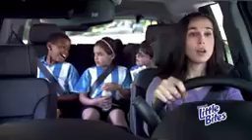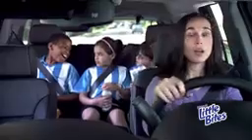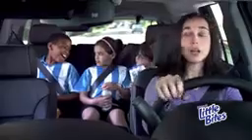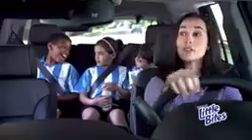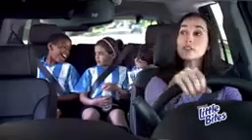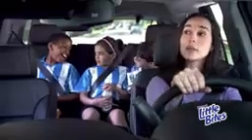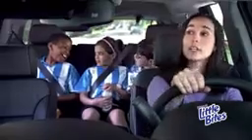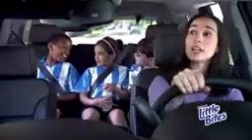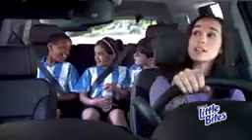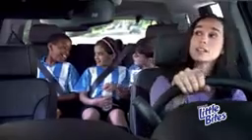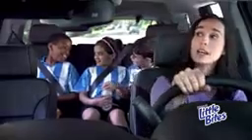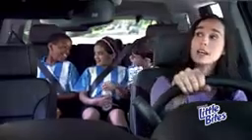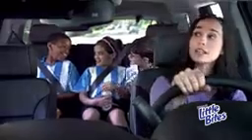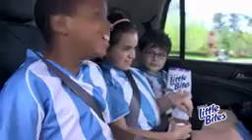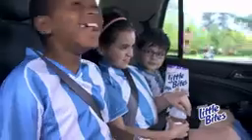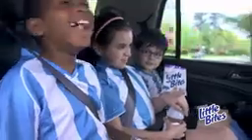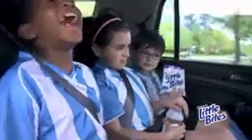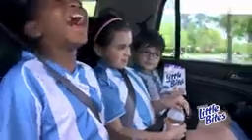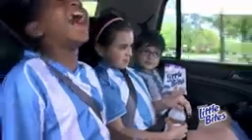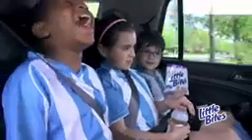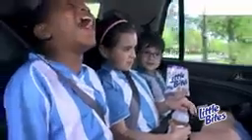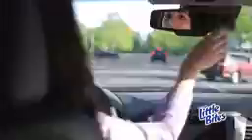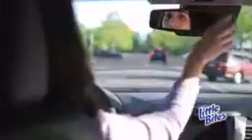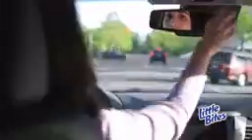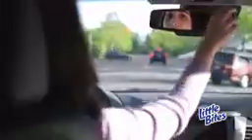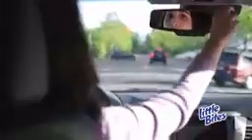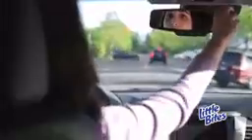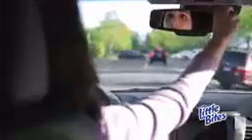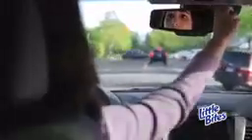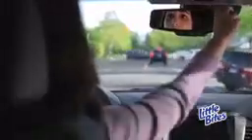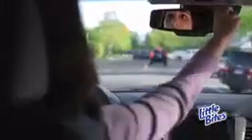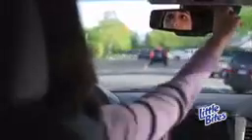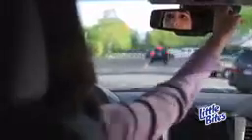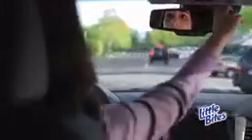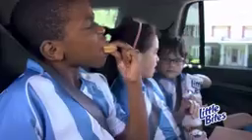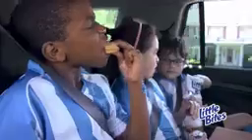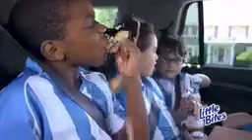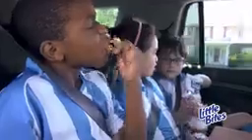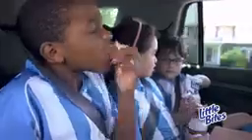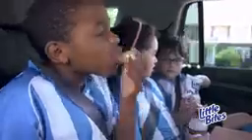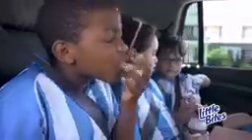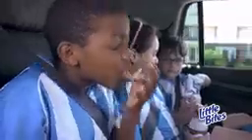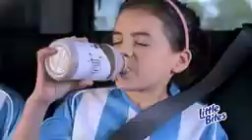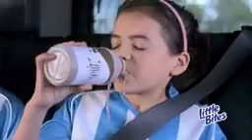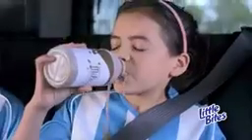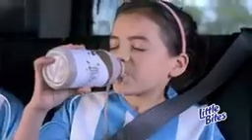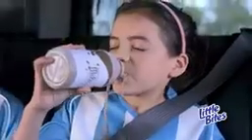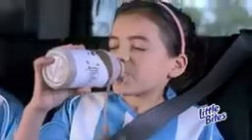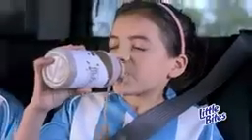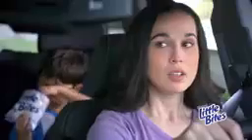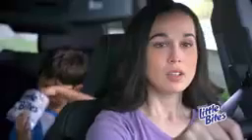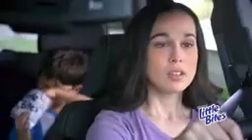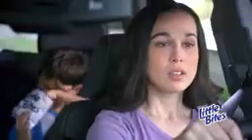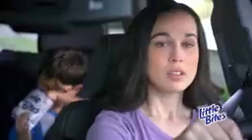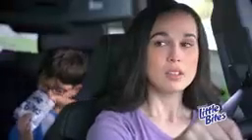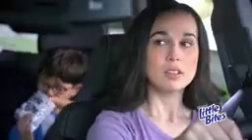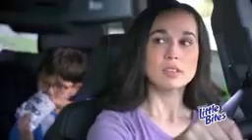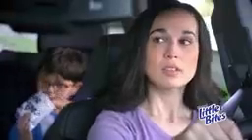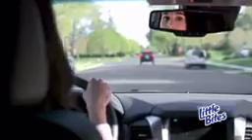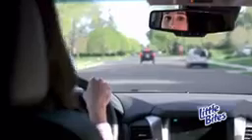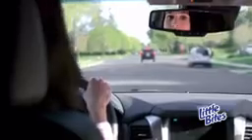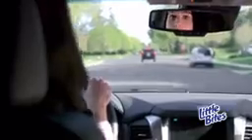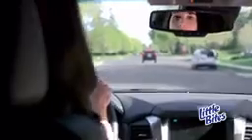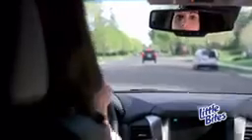Everybody all set? I'm not in my car. Really? What a mess.